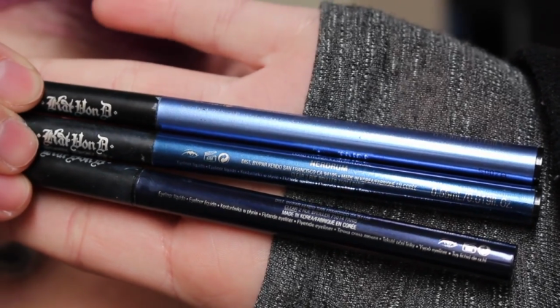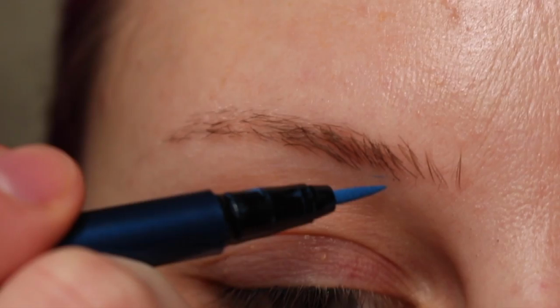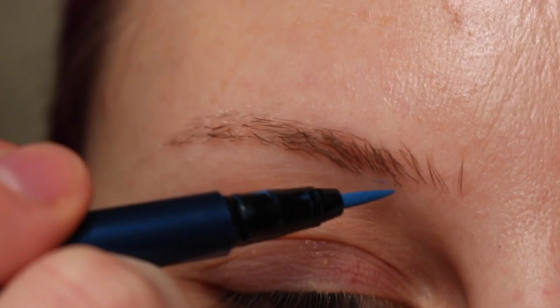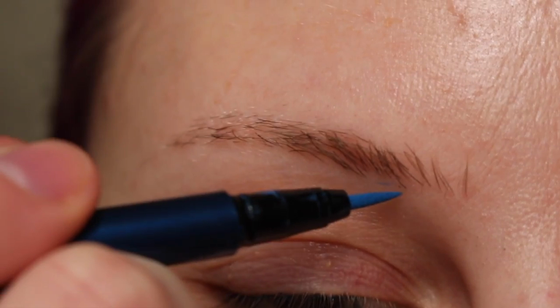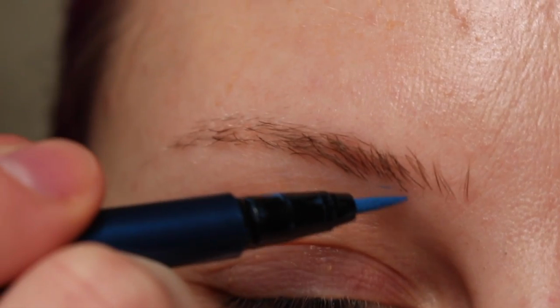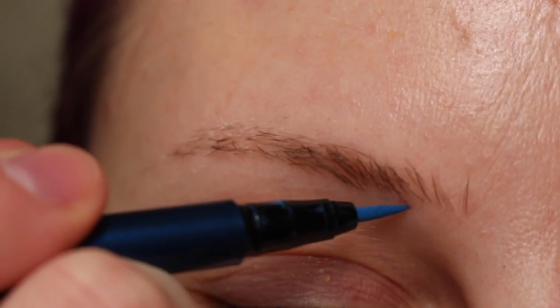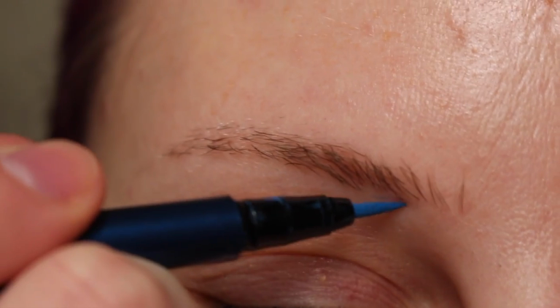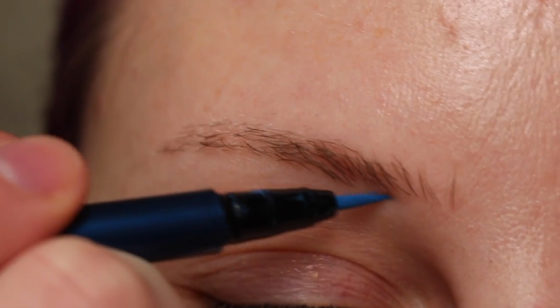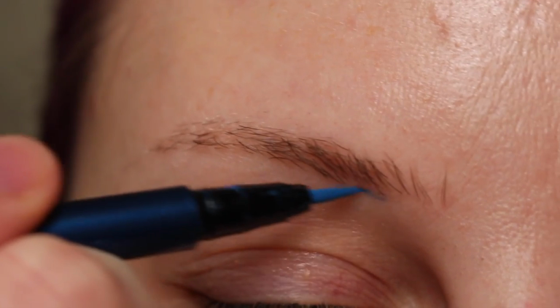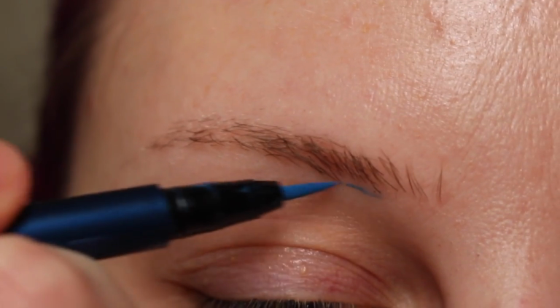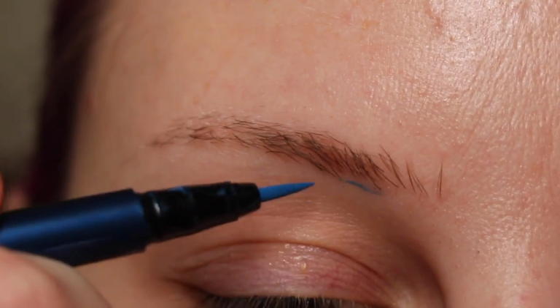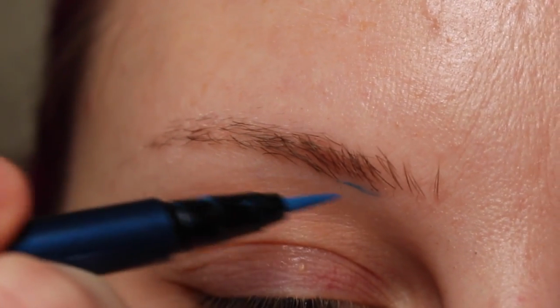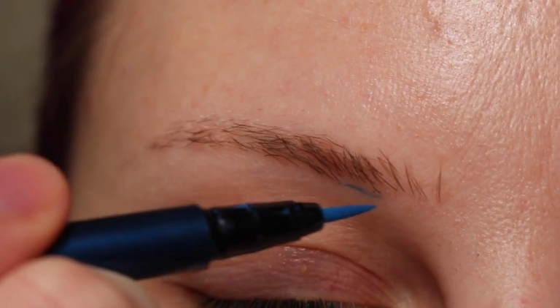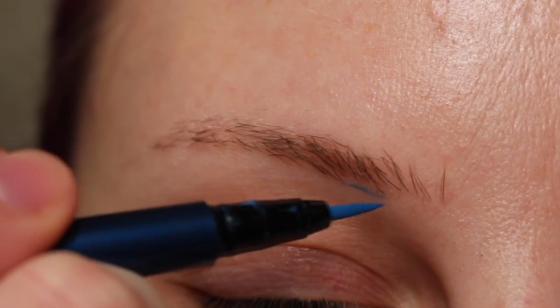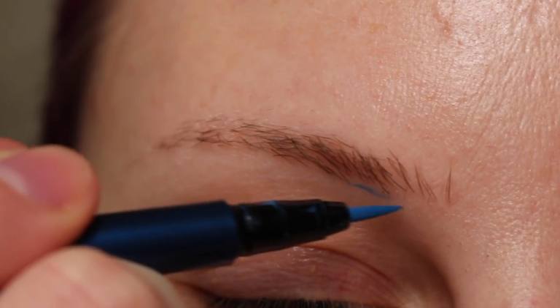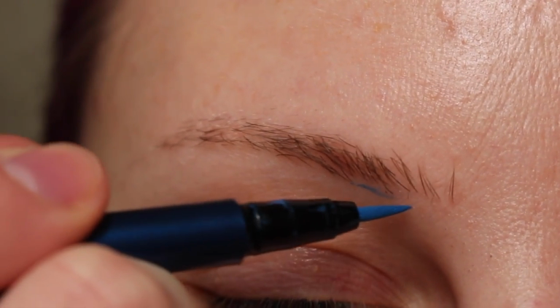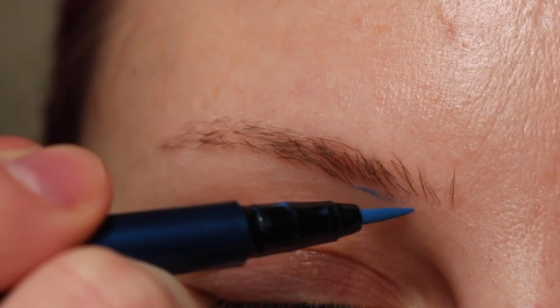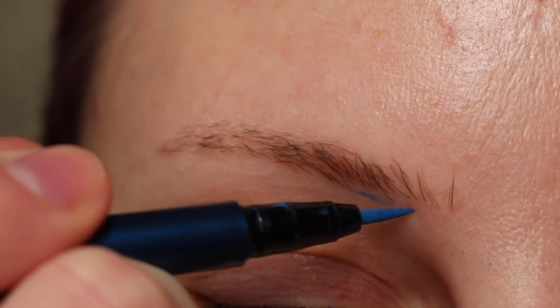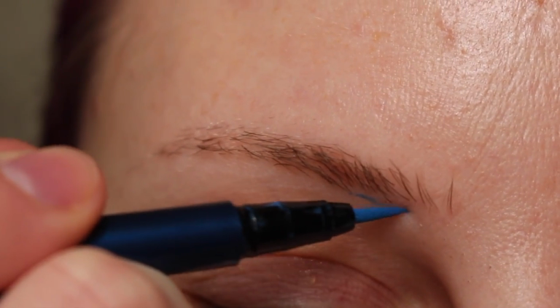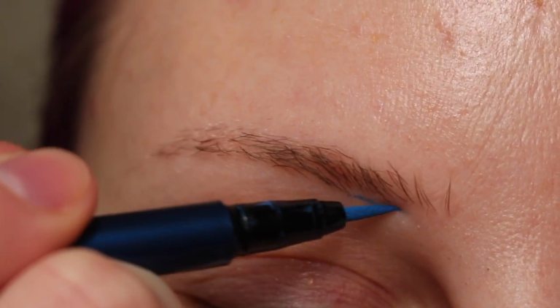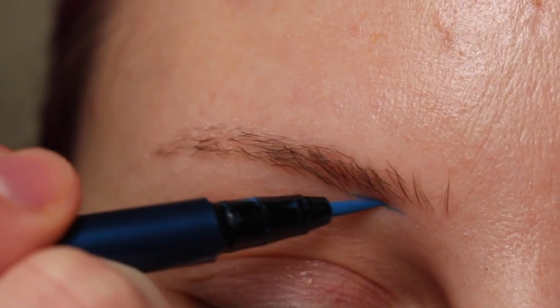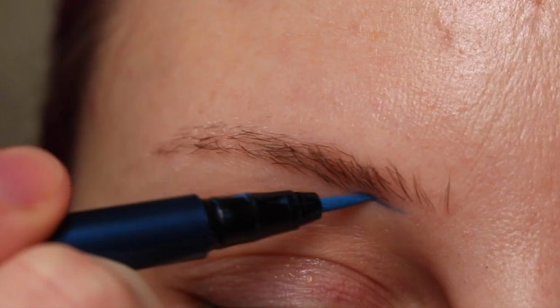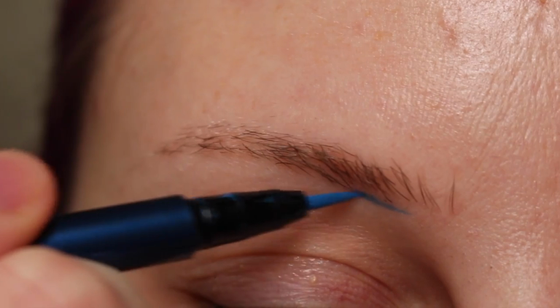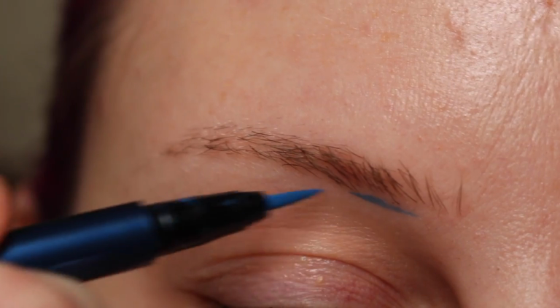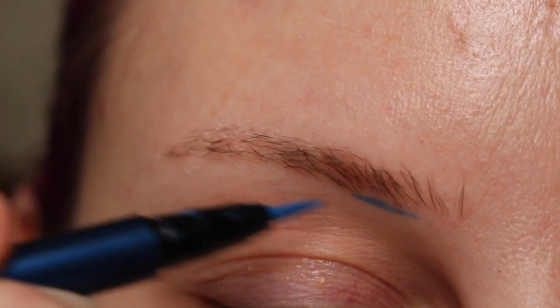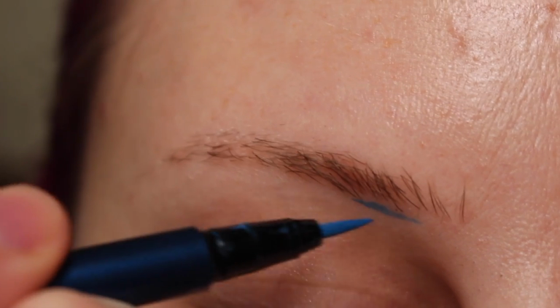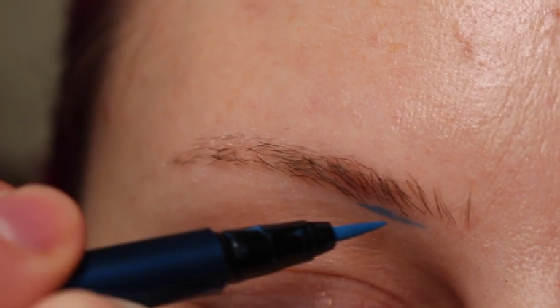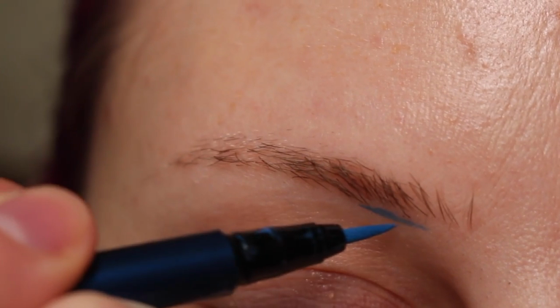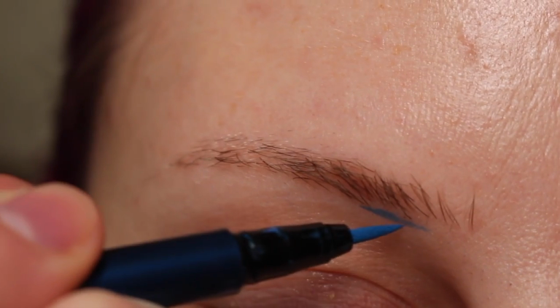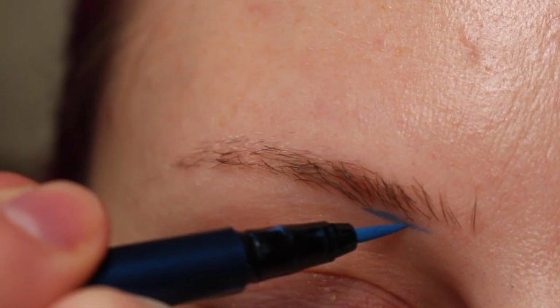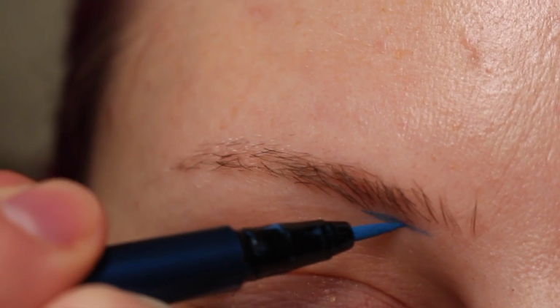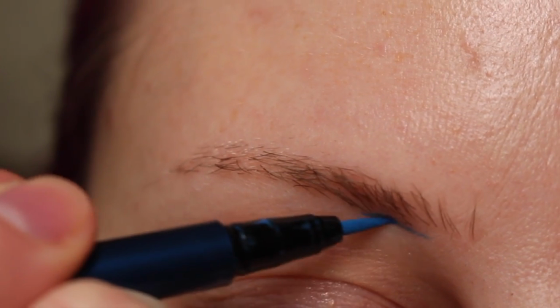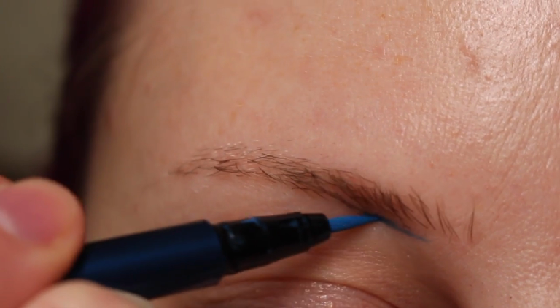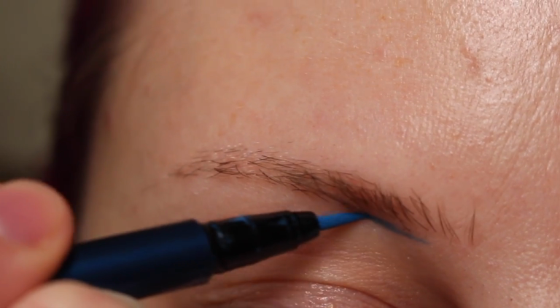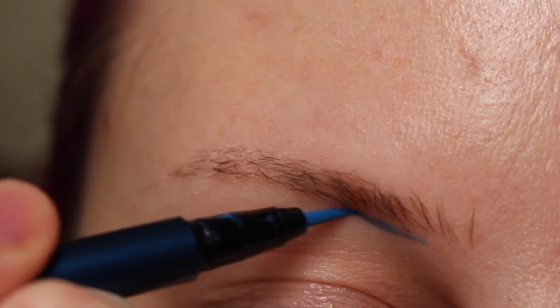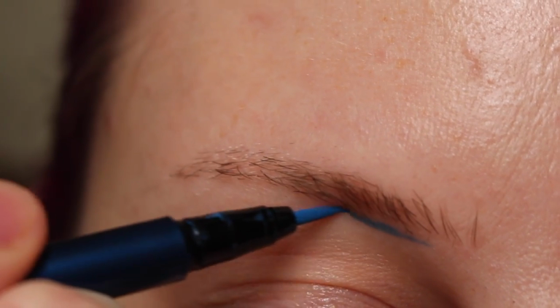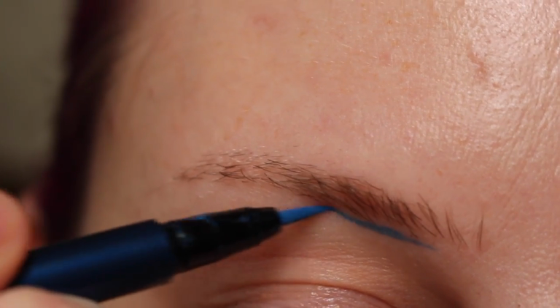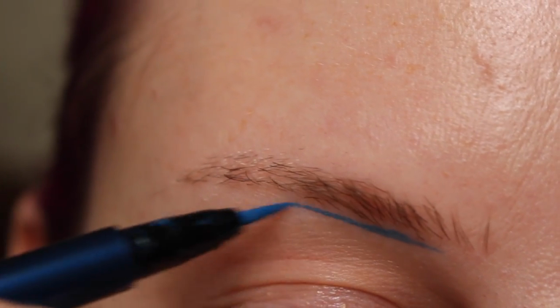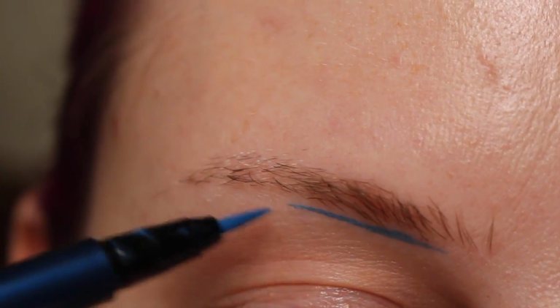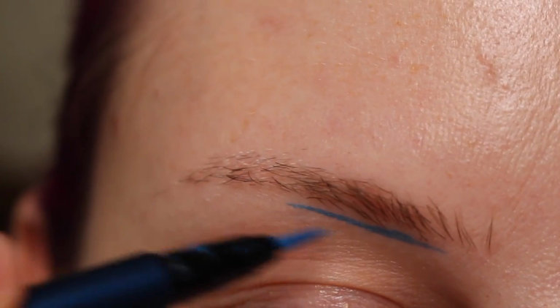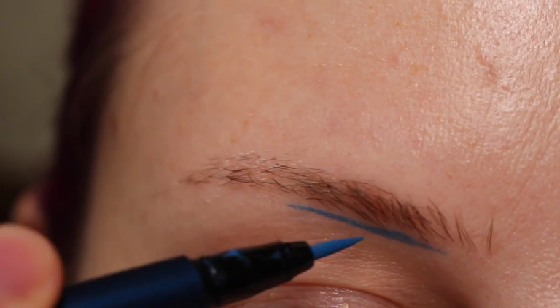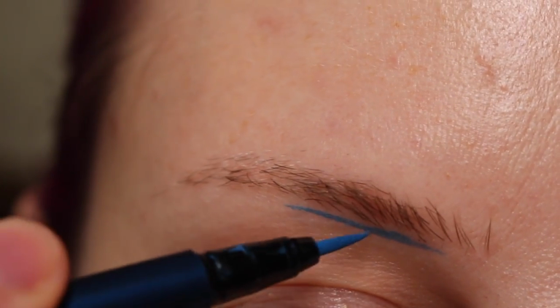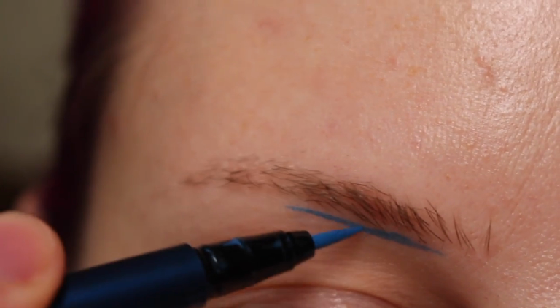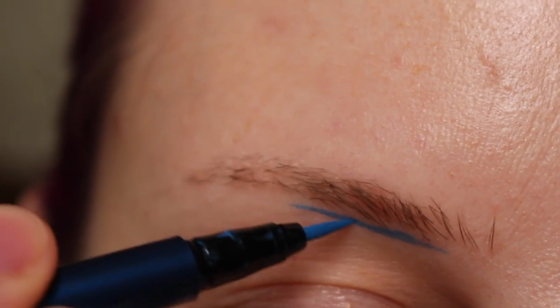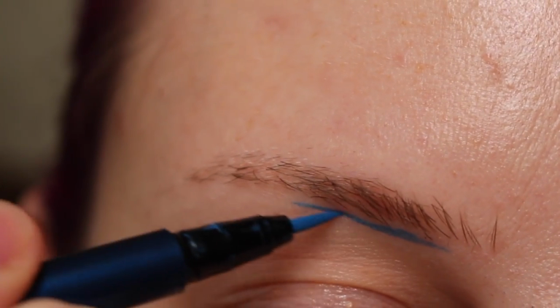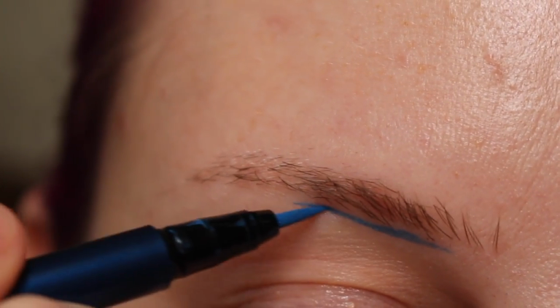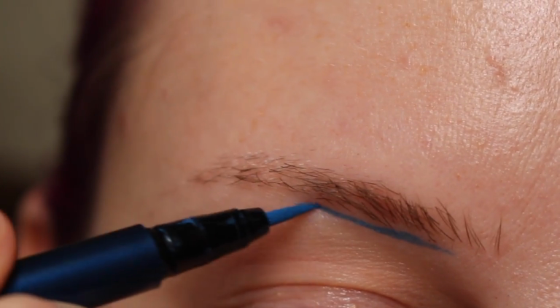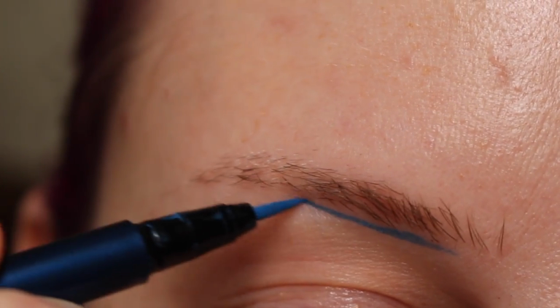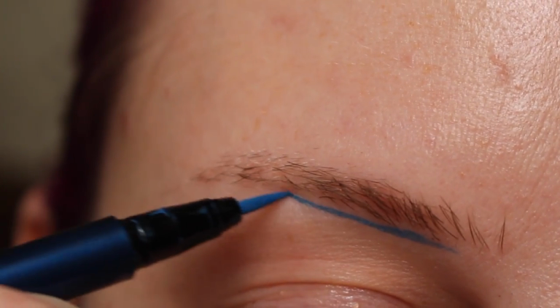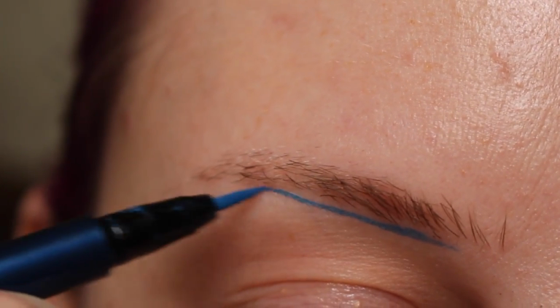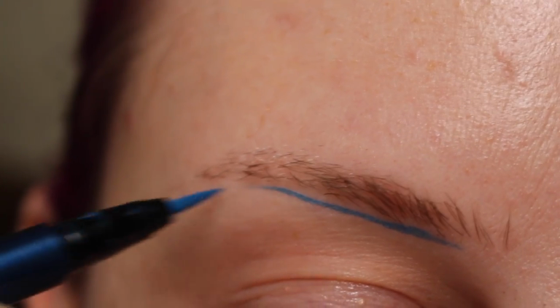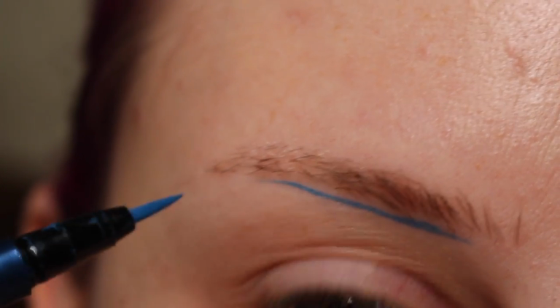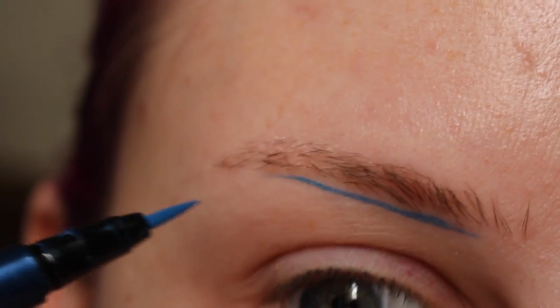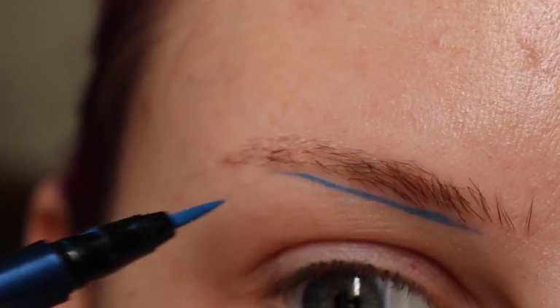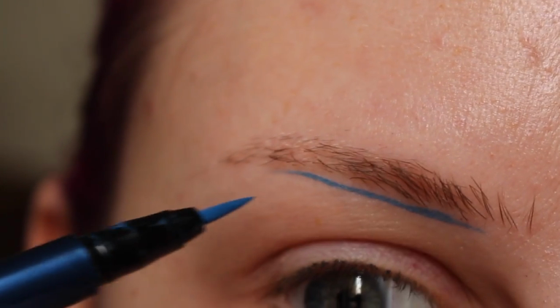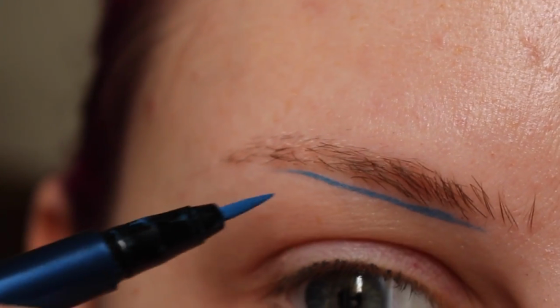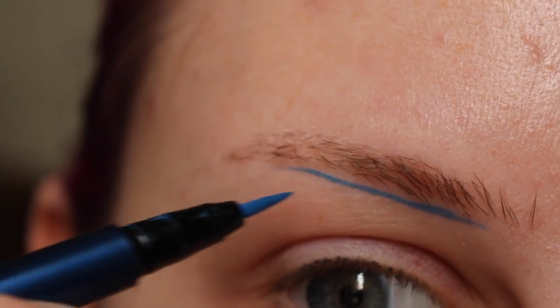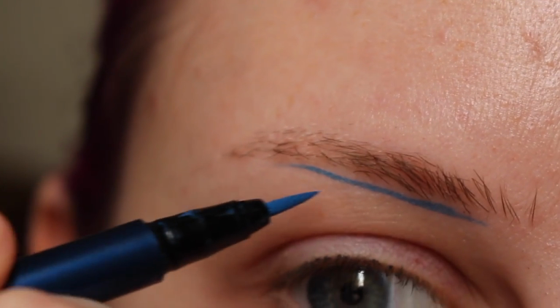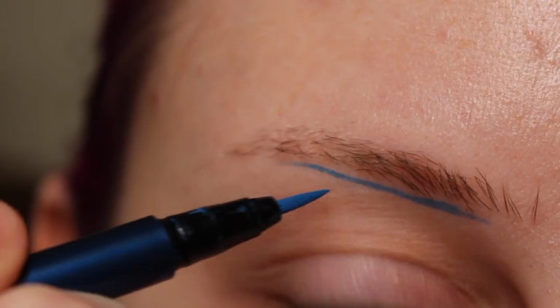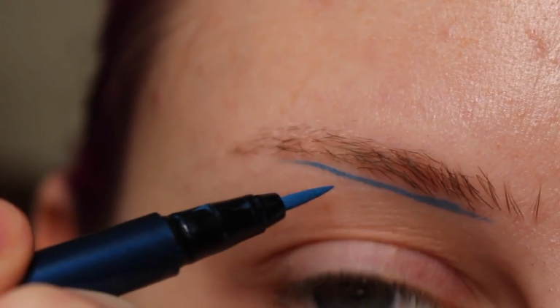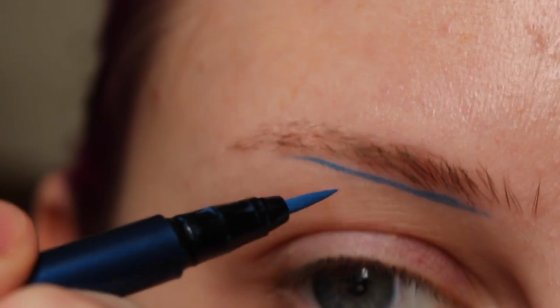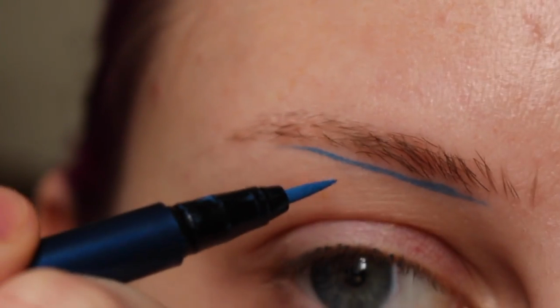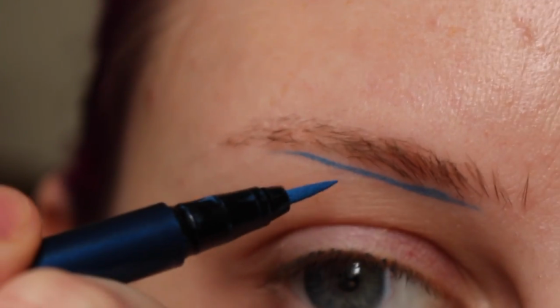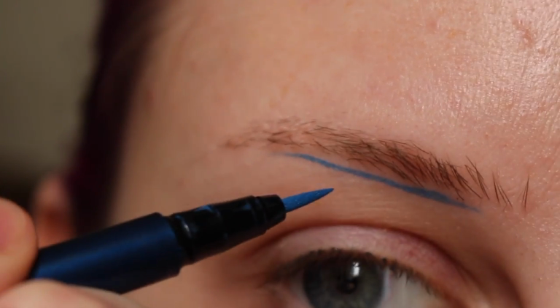I'm starting out with Nerdrum and I'm drawing a line under the brow. This is going to be the base for the shape that we want.